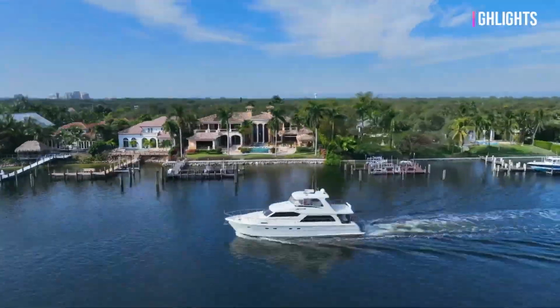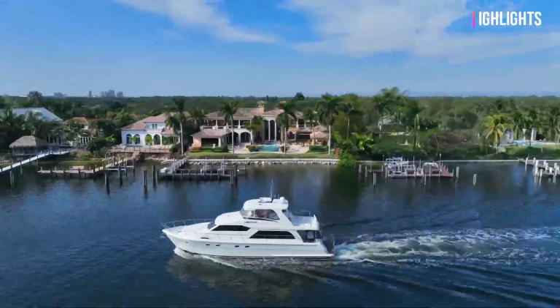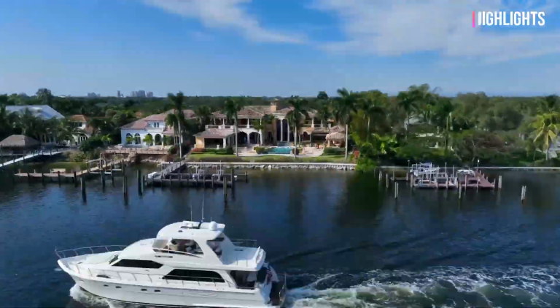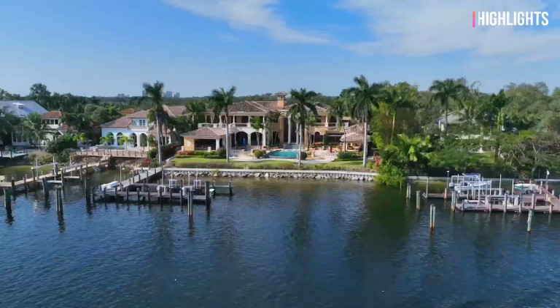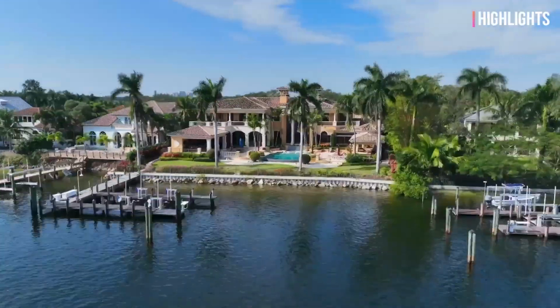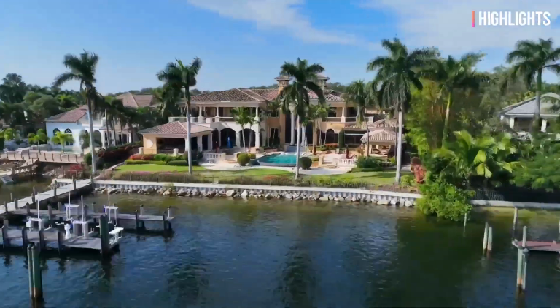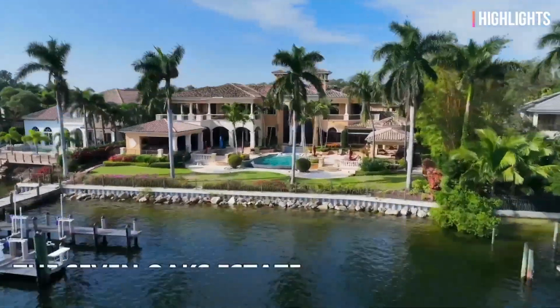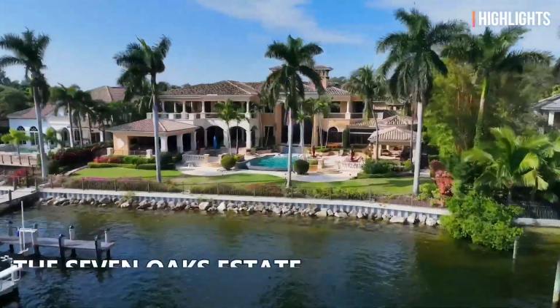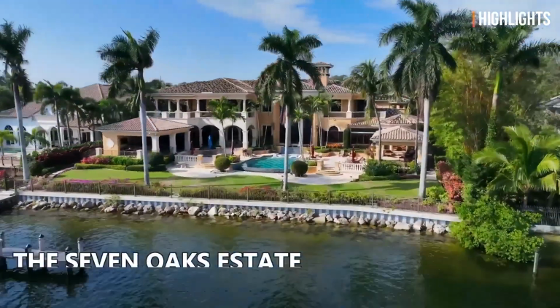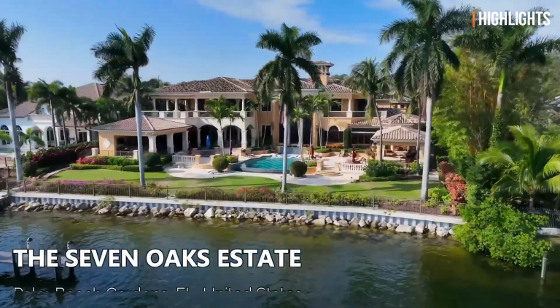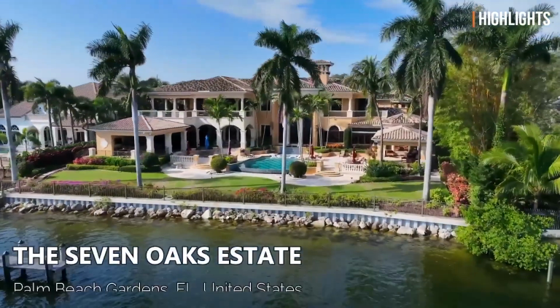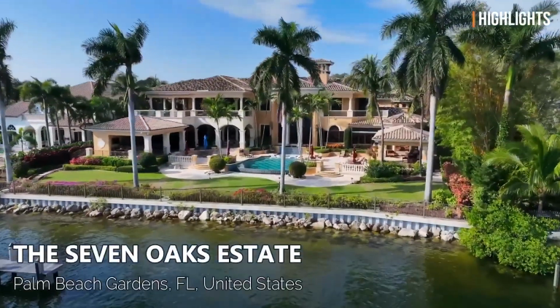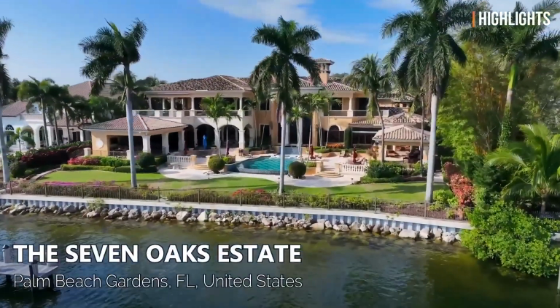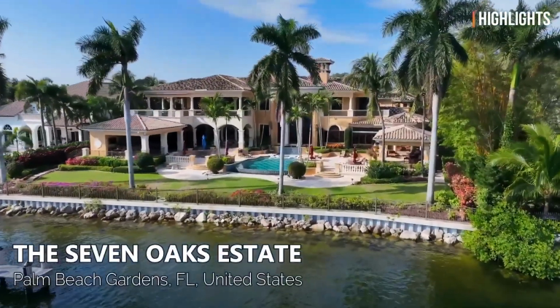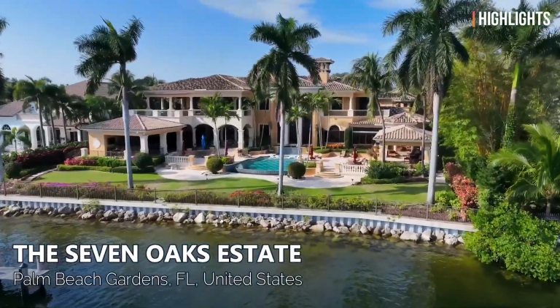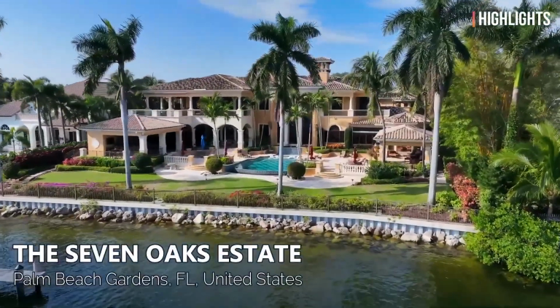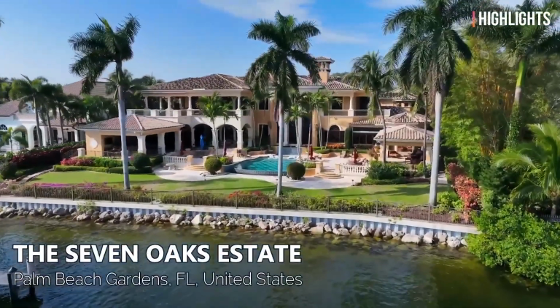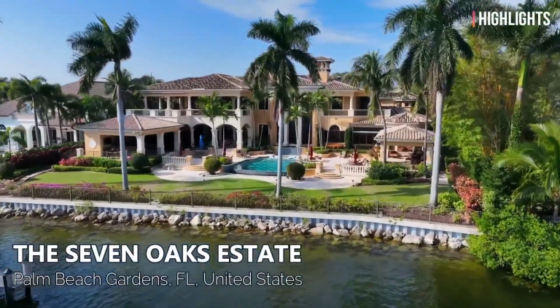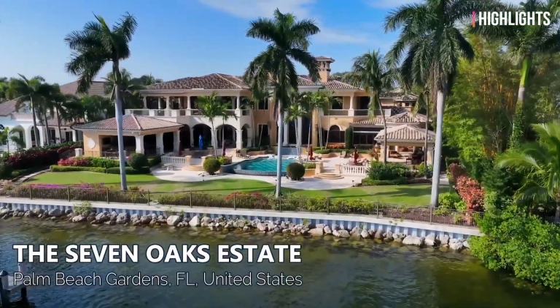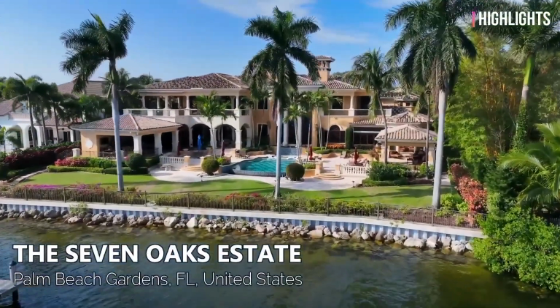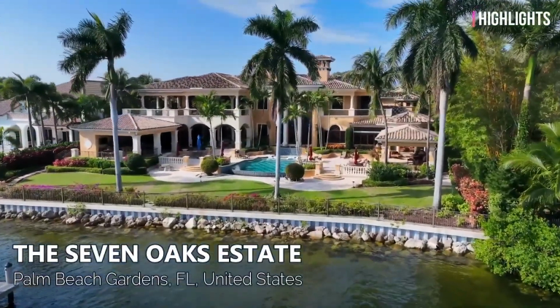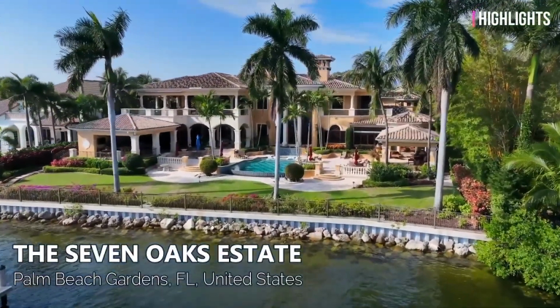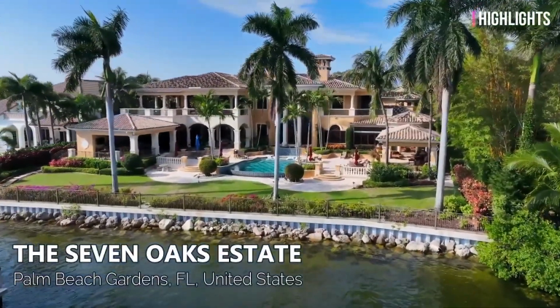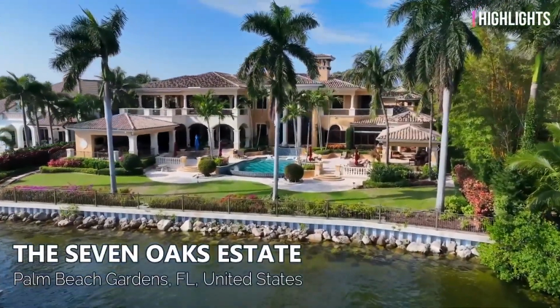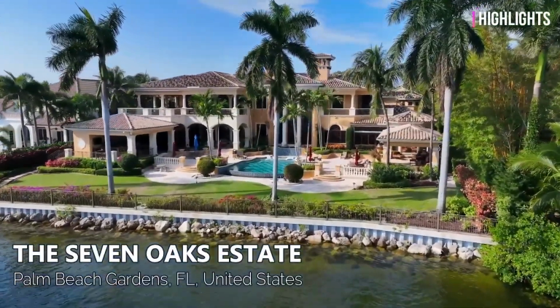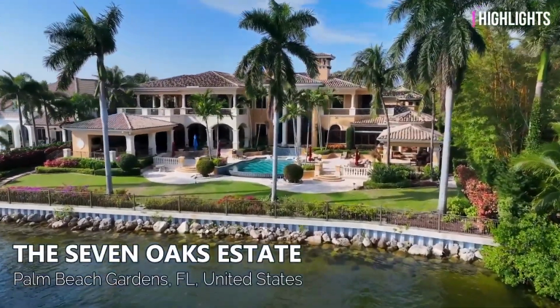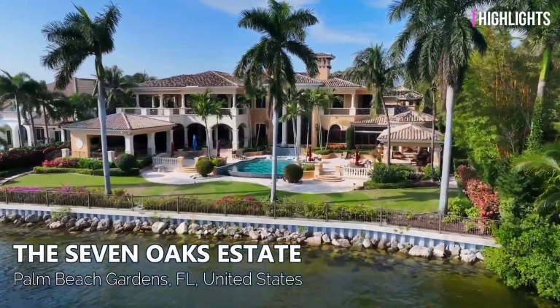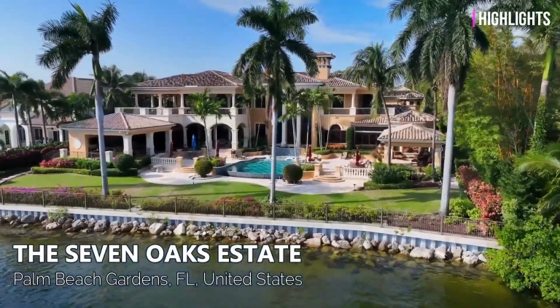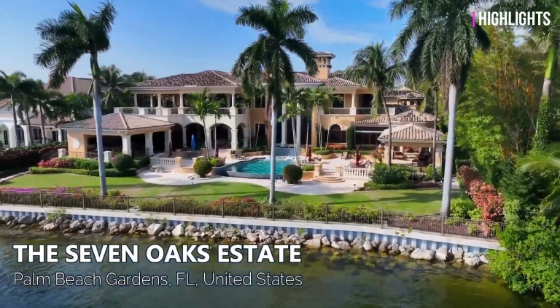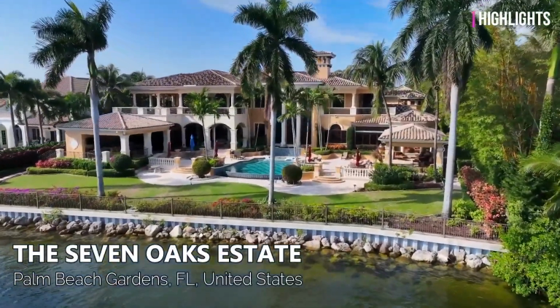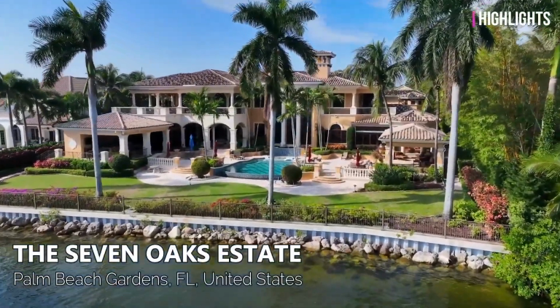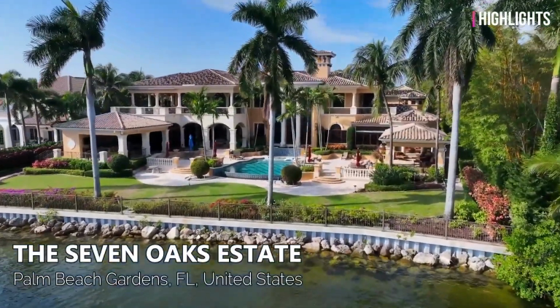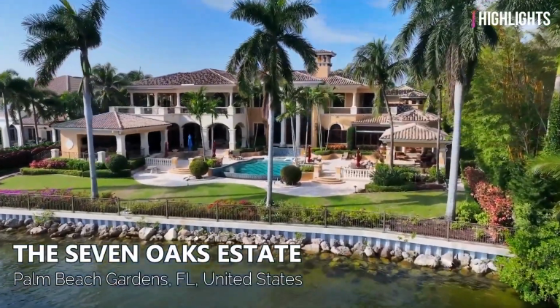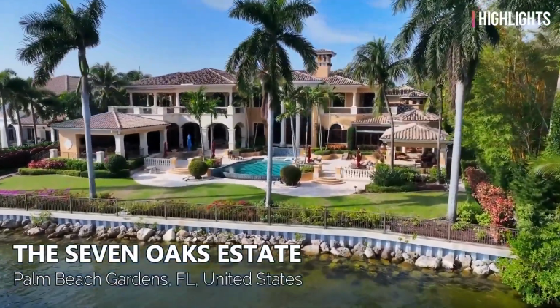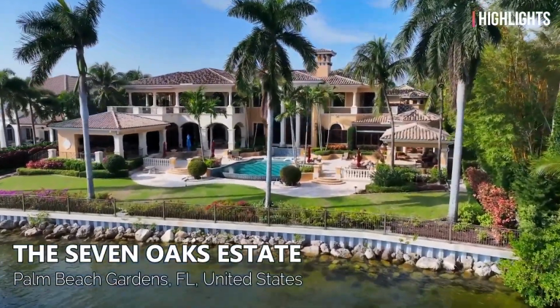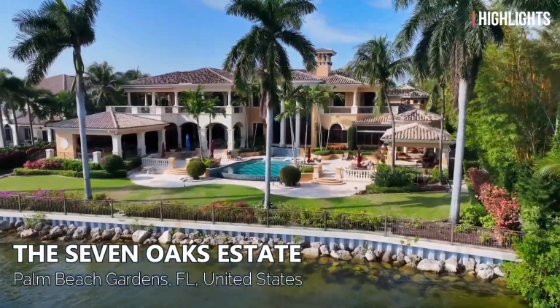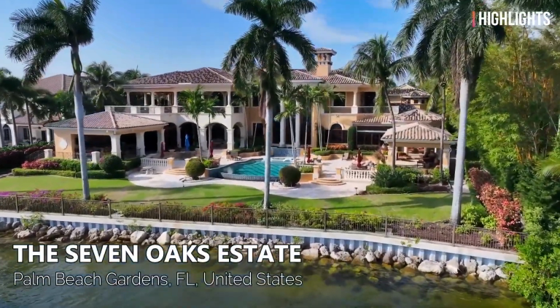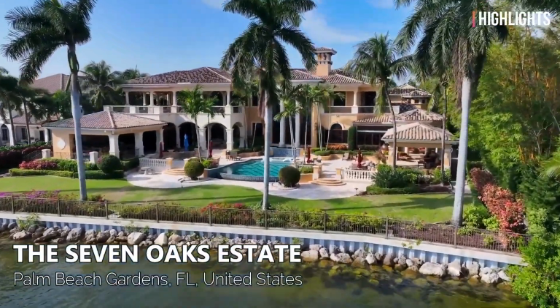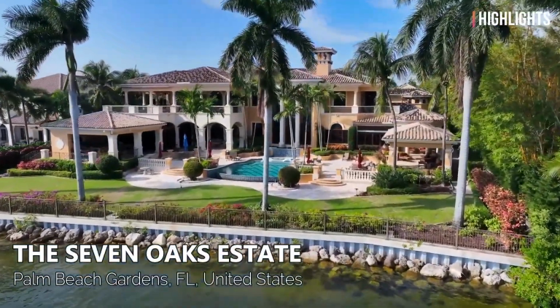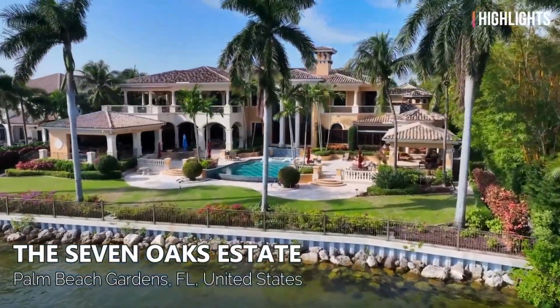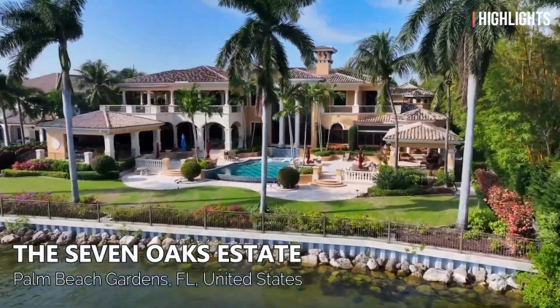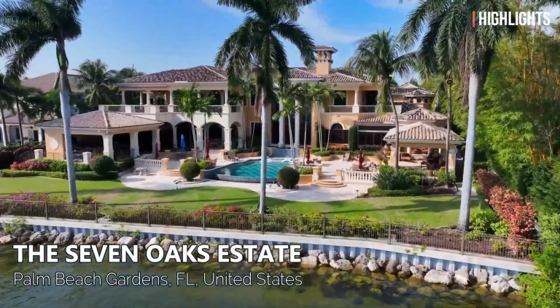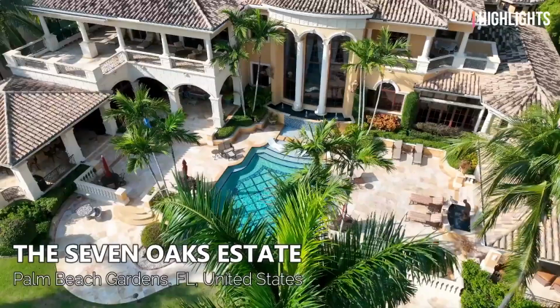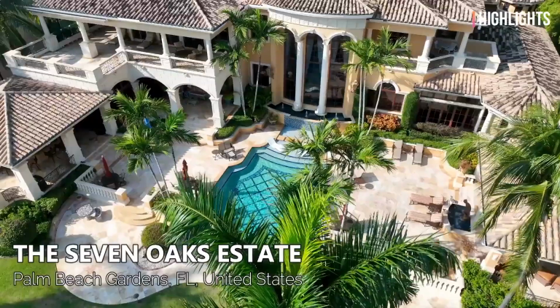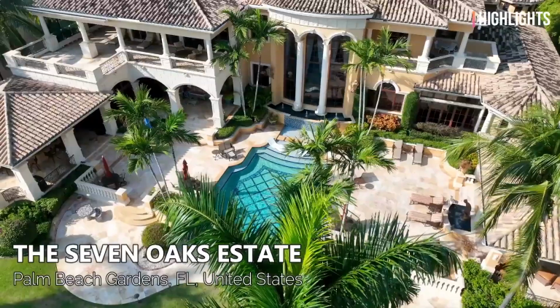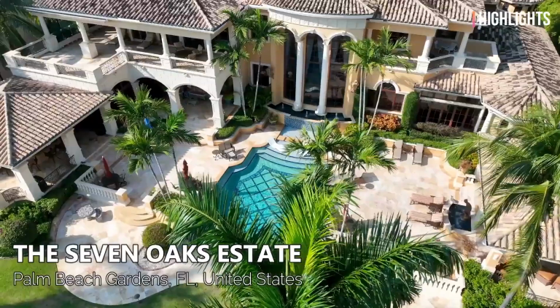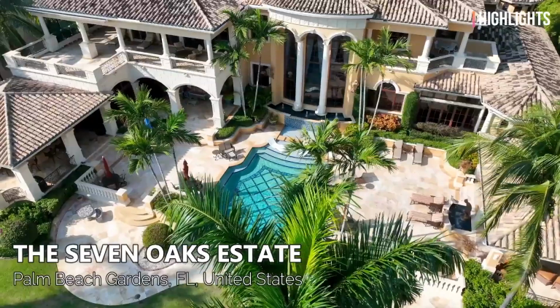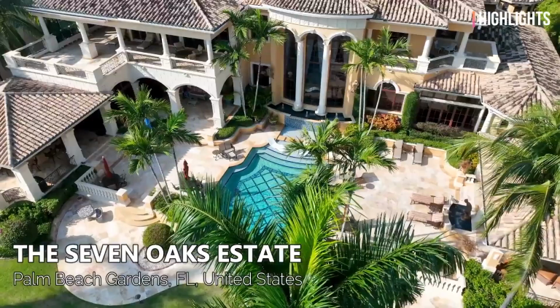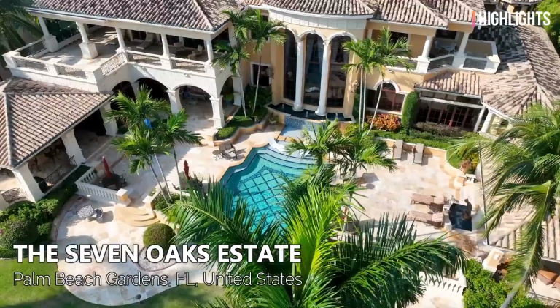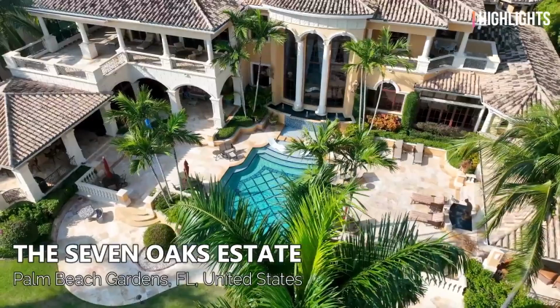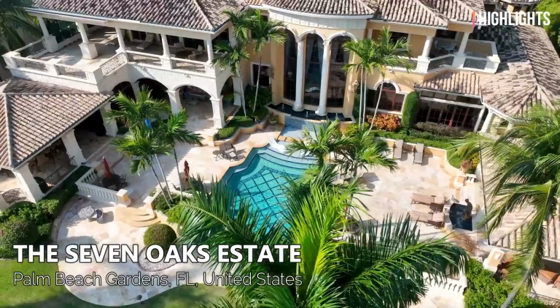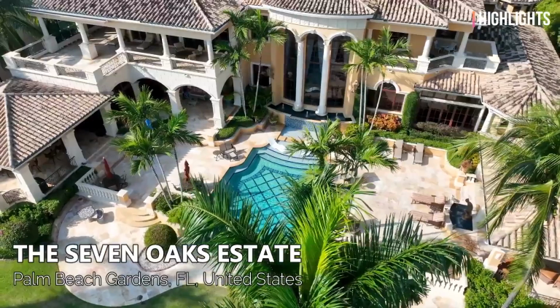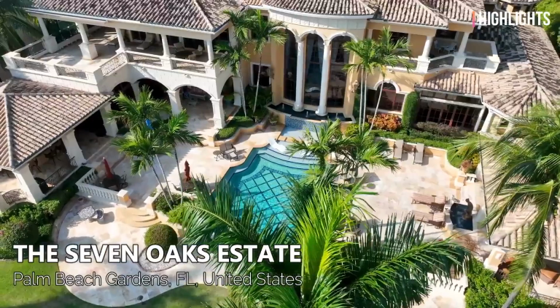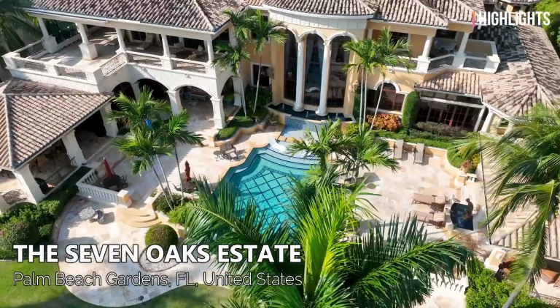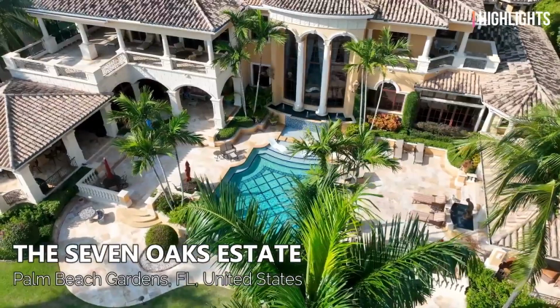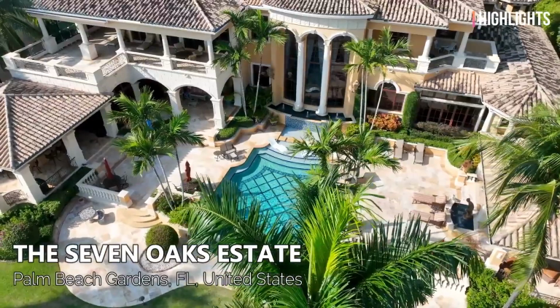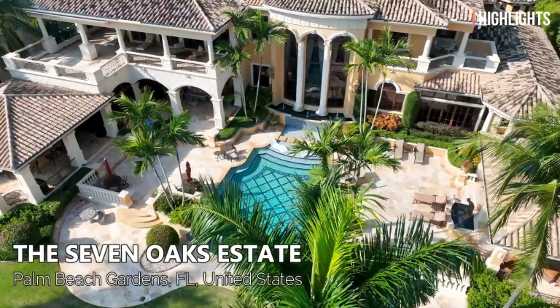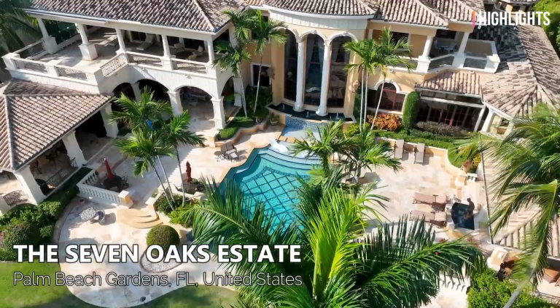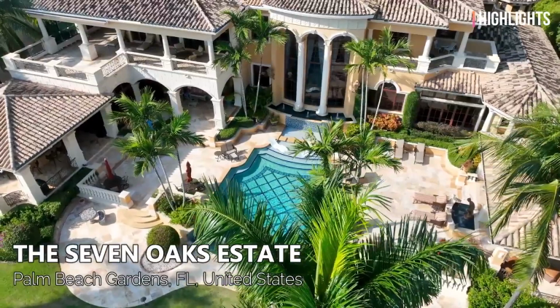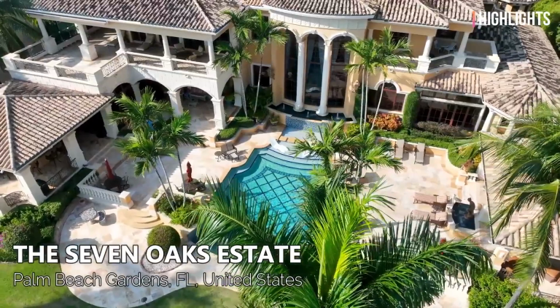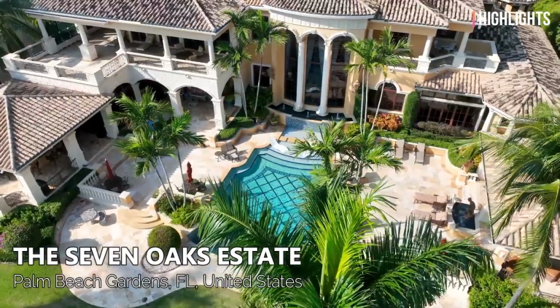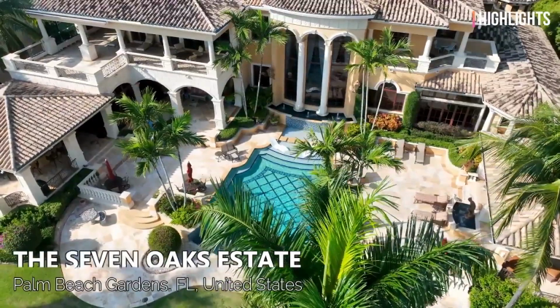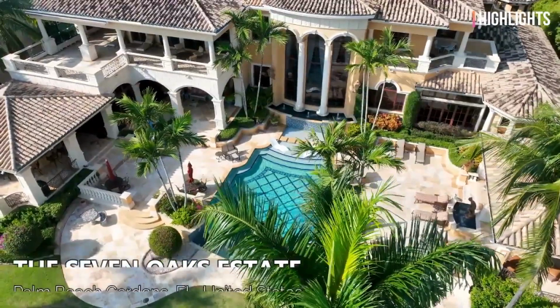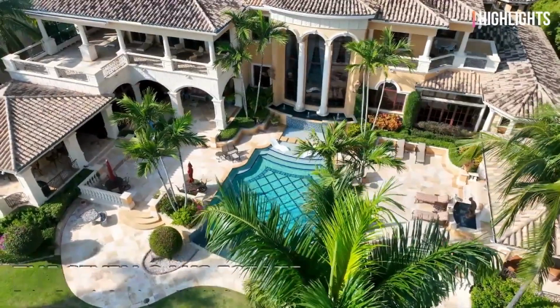Hi, Jason Keeler here, the Property Review Show. Yes, the Seven Oaks Estate, Palm Beach Gardens, Florida, United States.